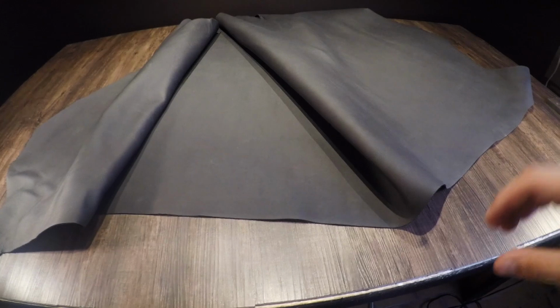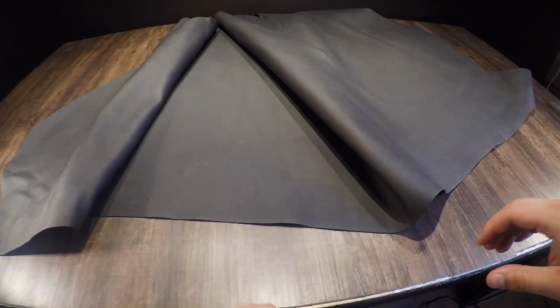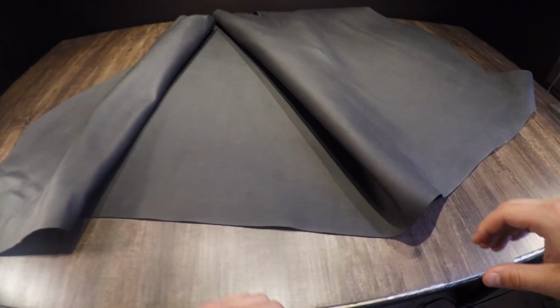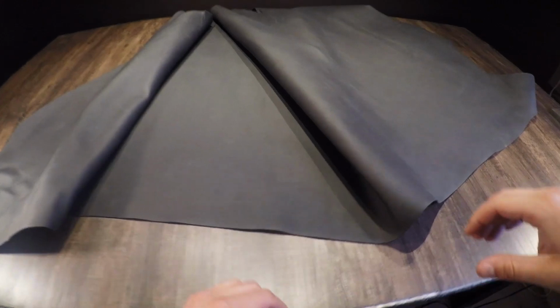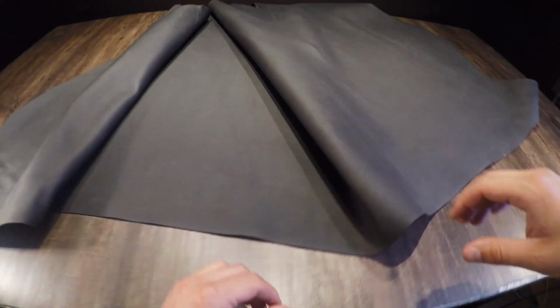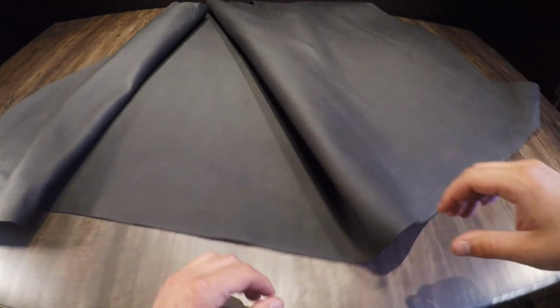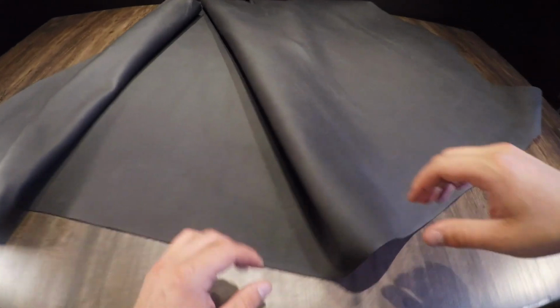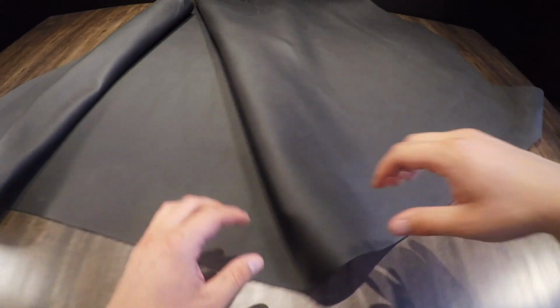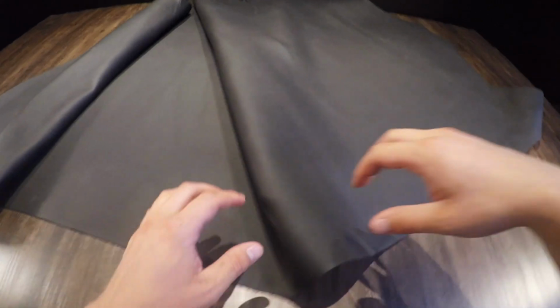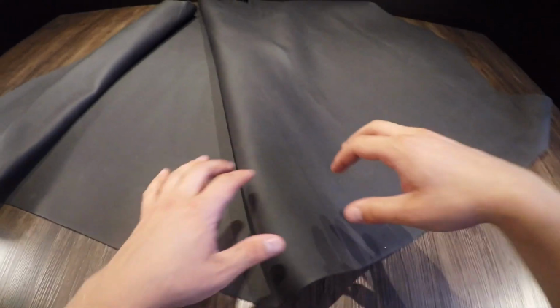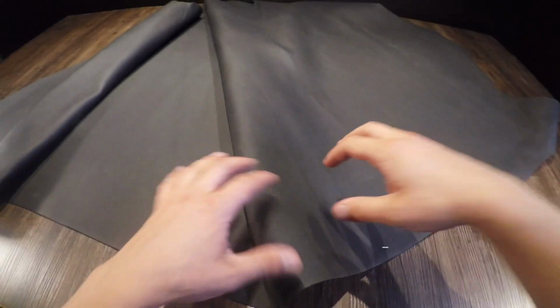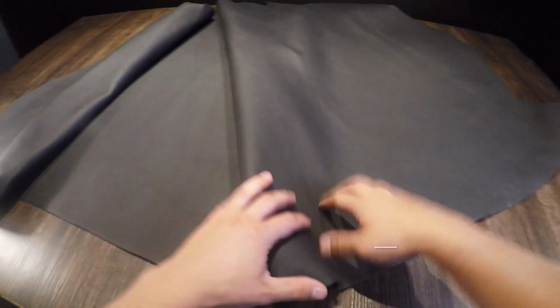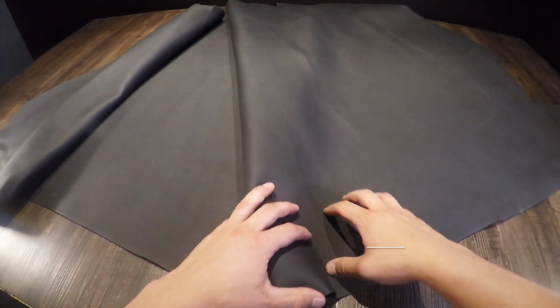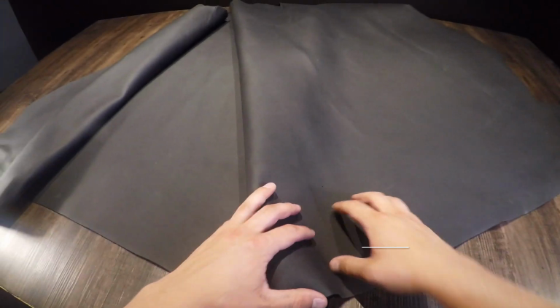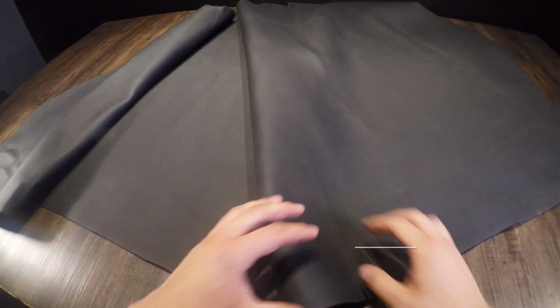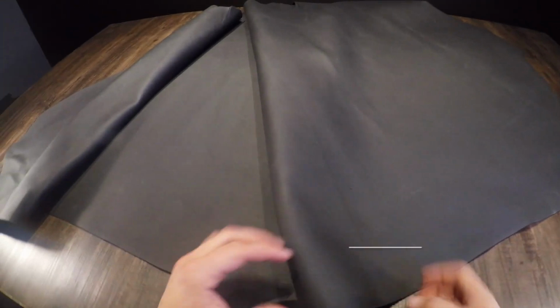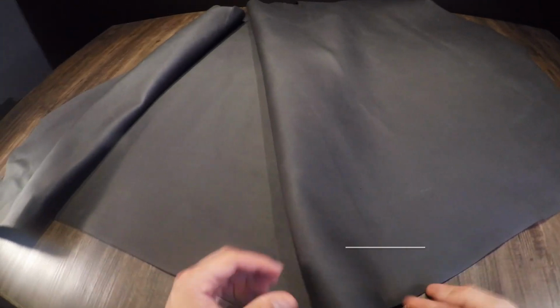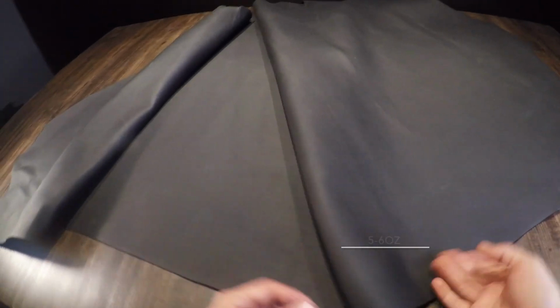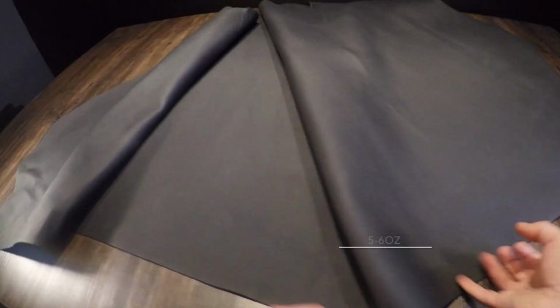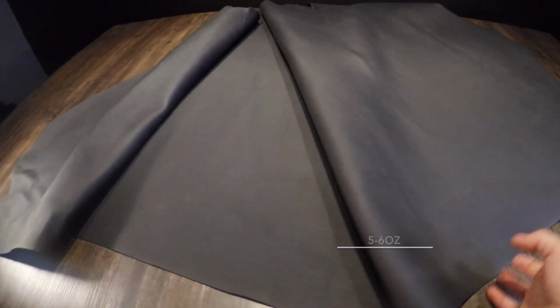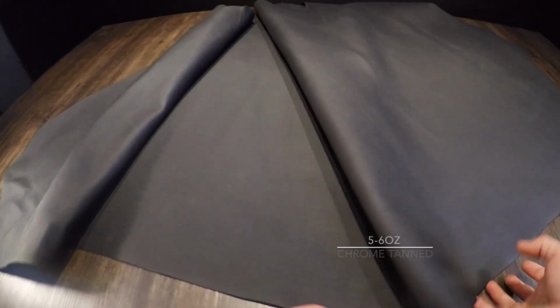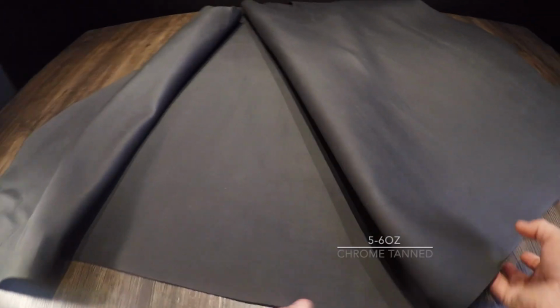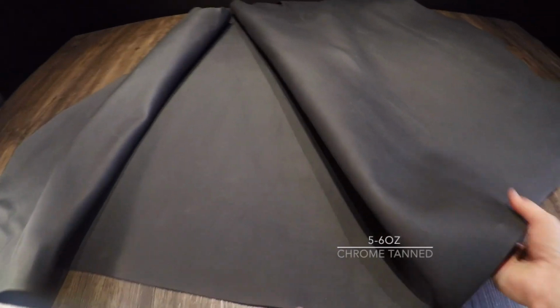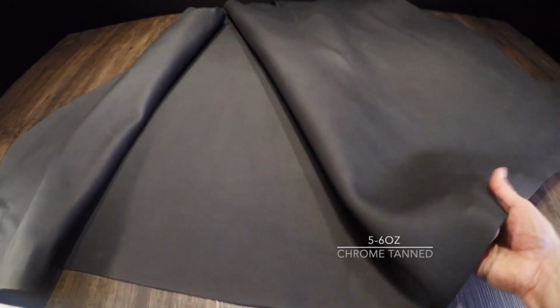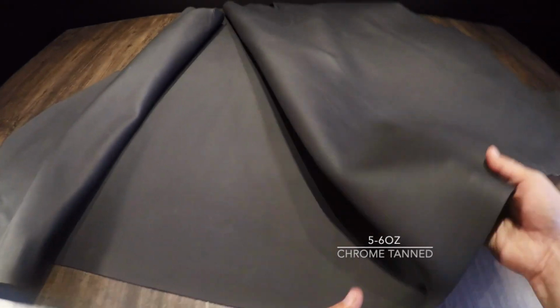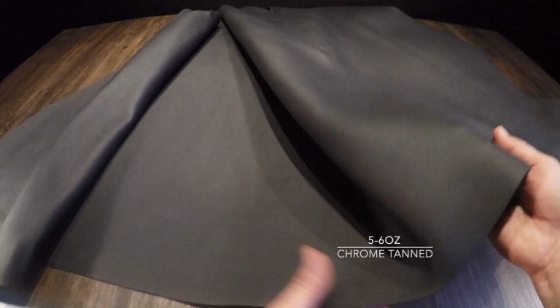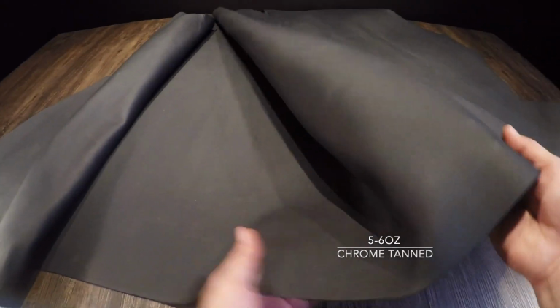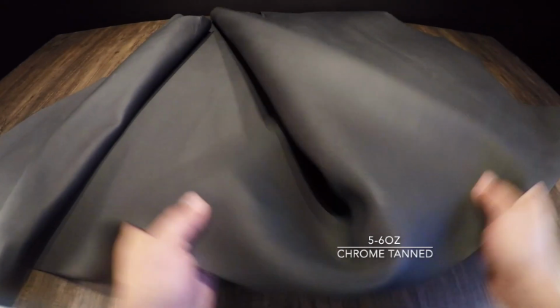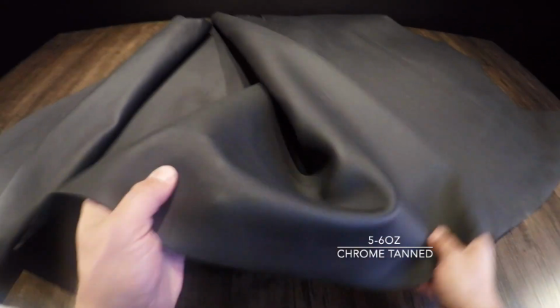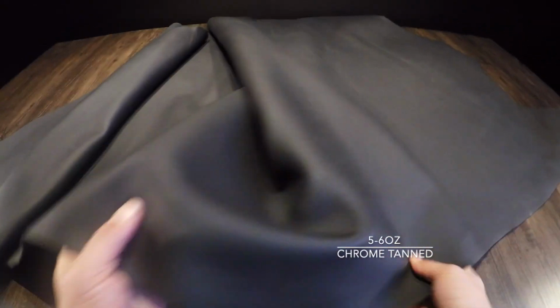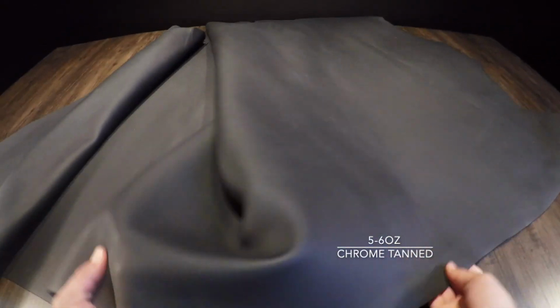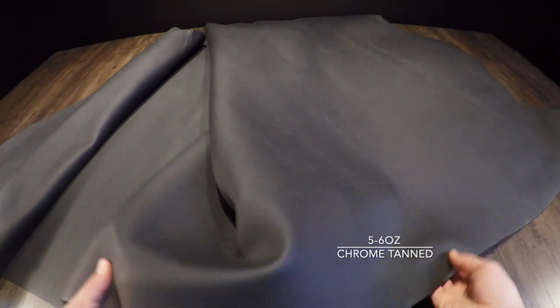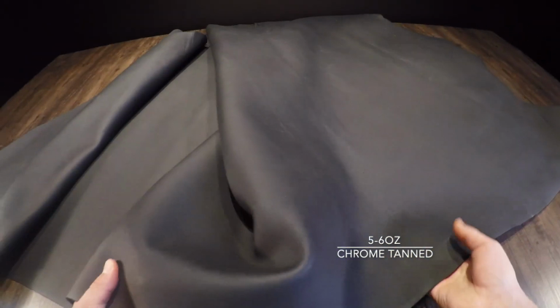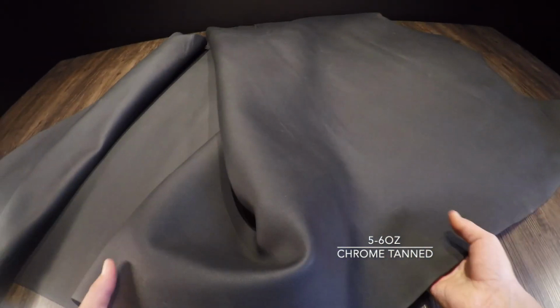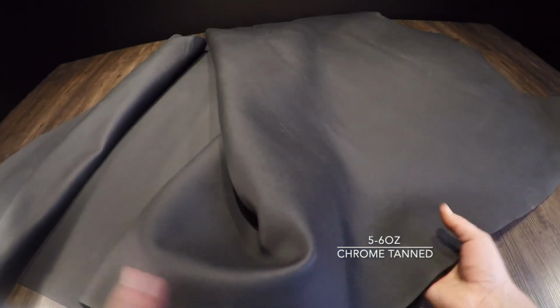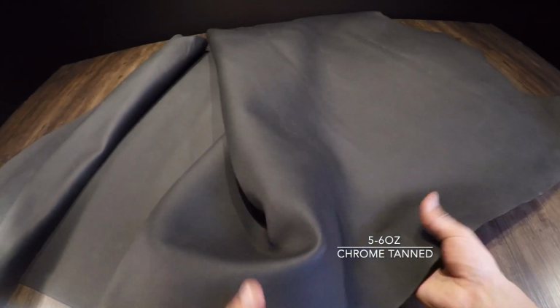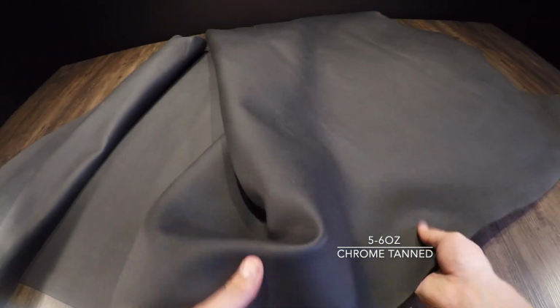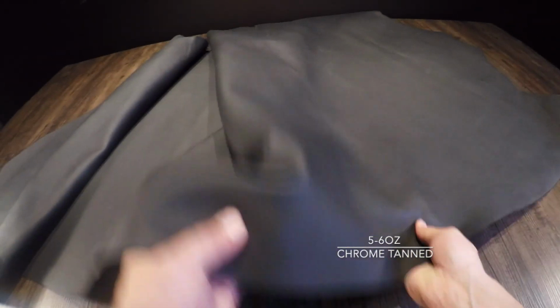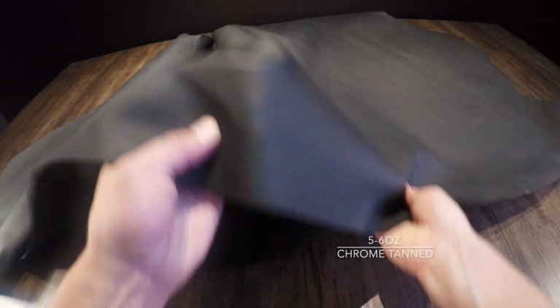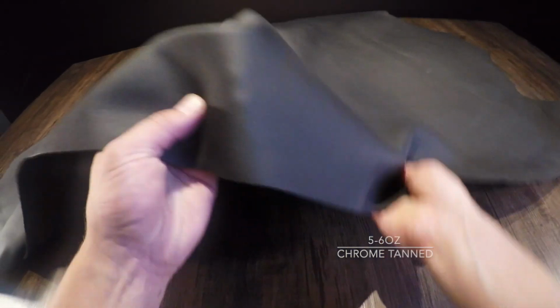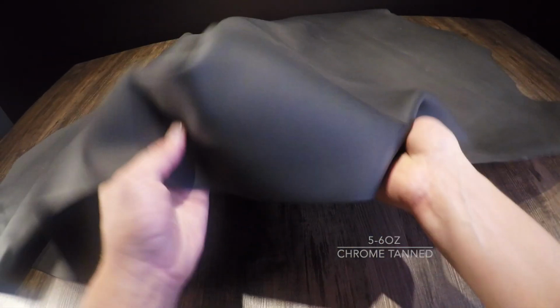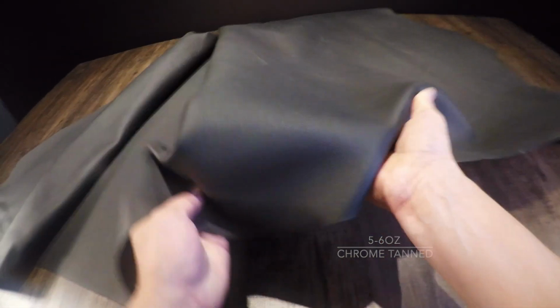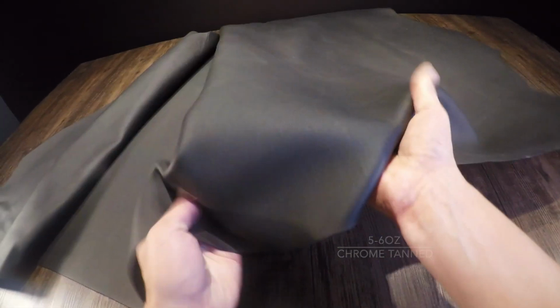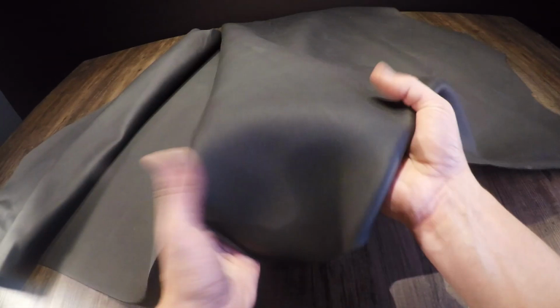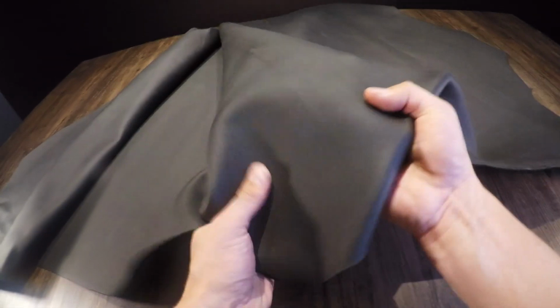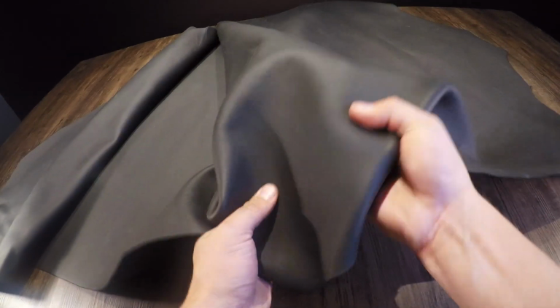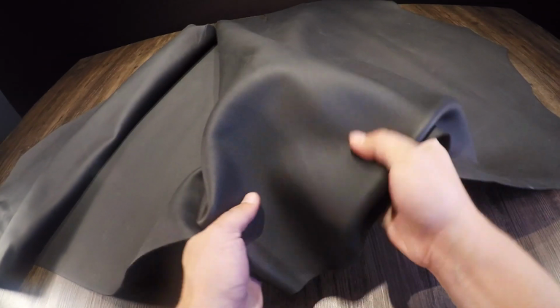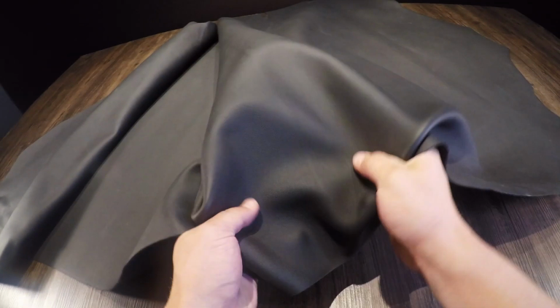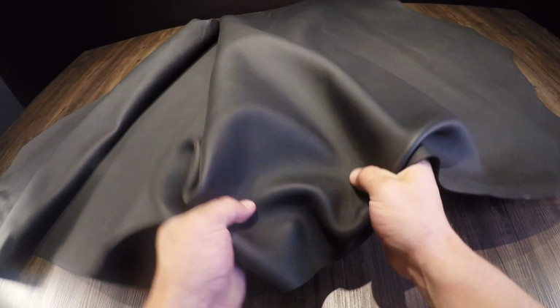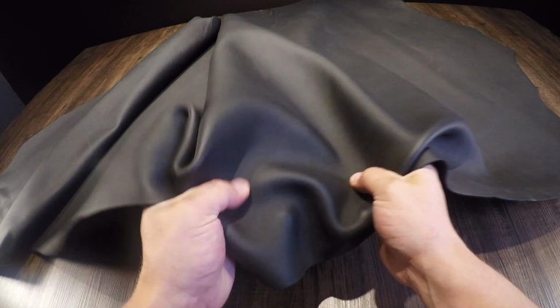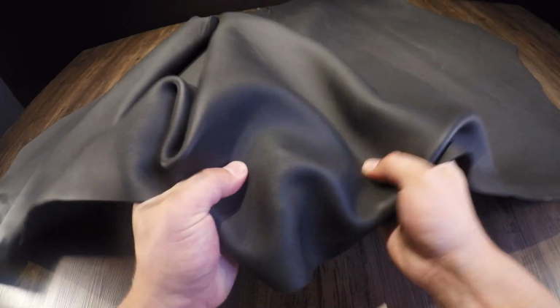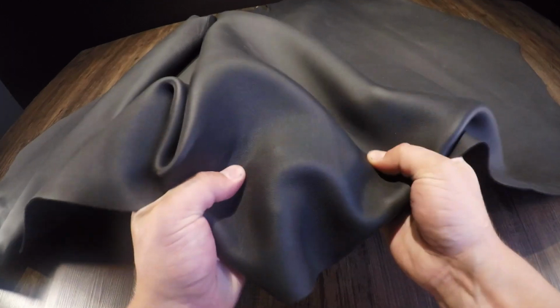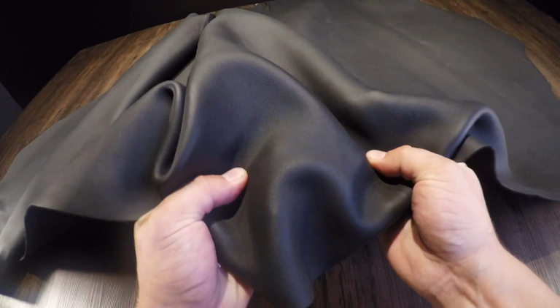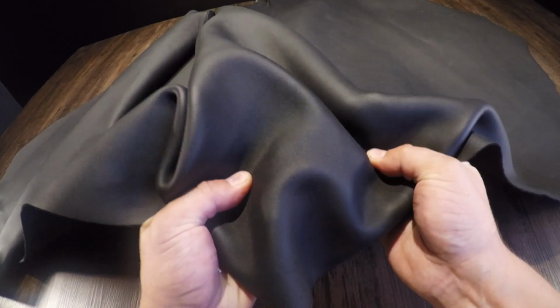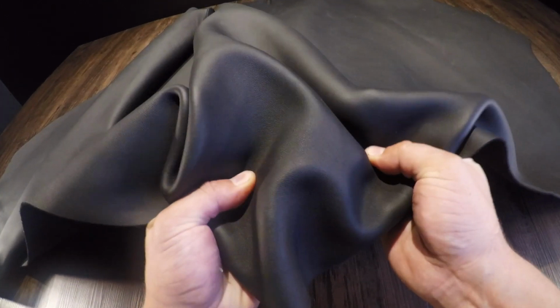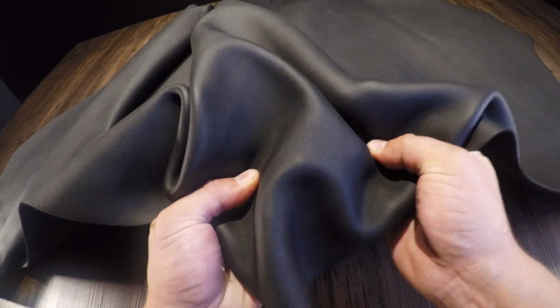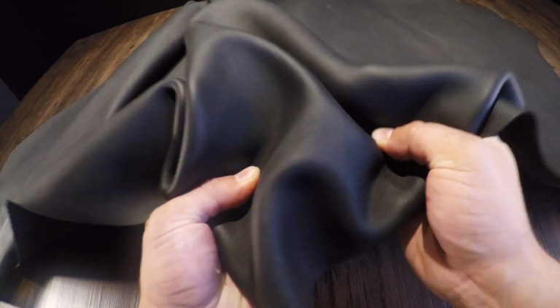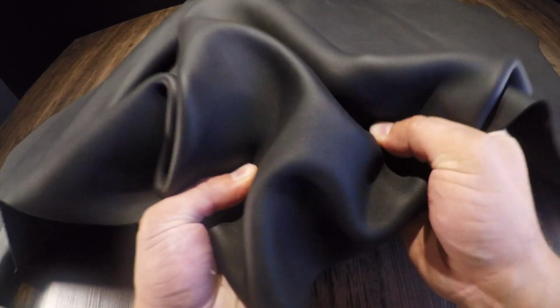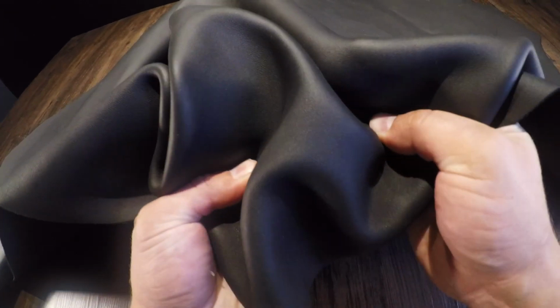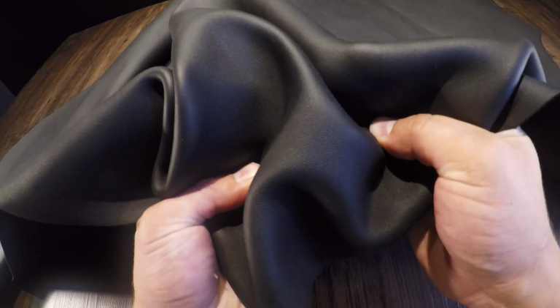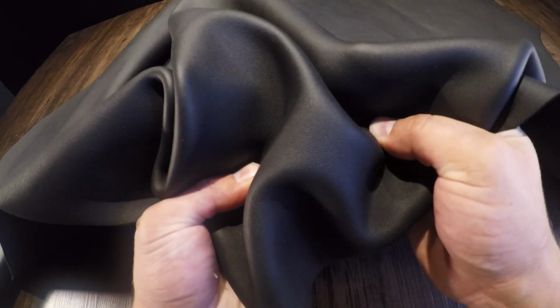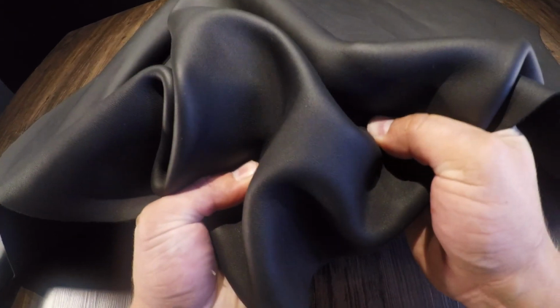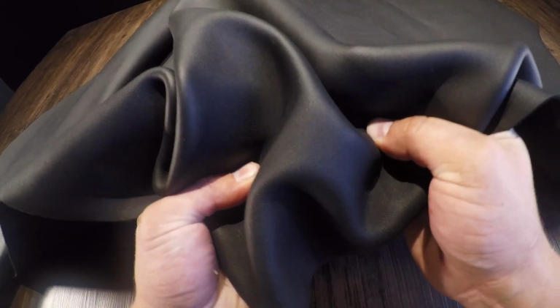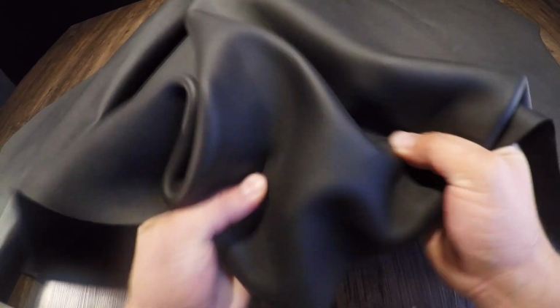What I have here is the Waterproof Black by Tasman. This is a five to six ounce chrome tan leather.